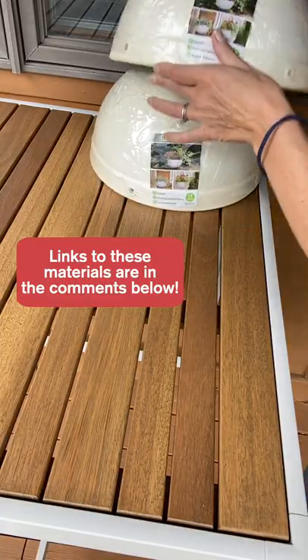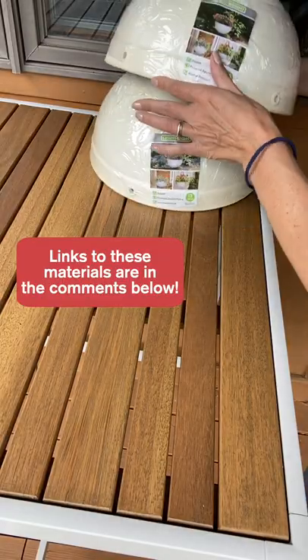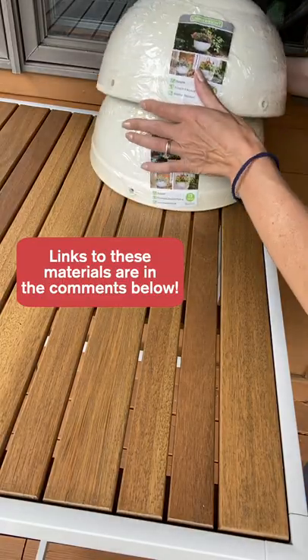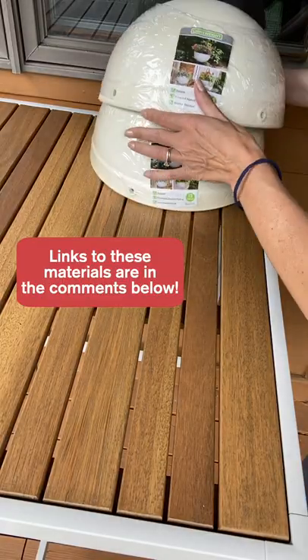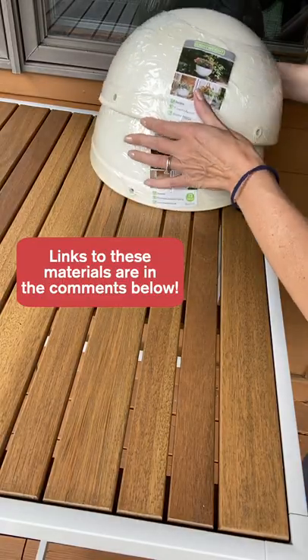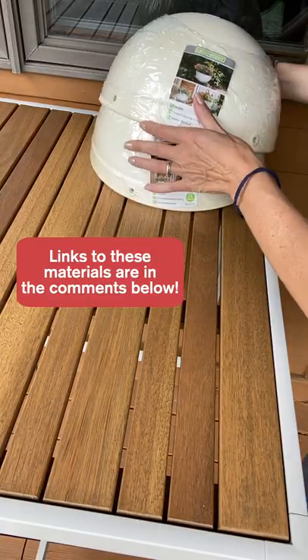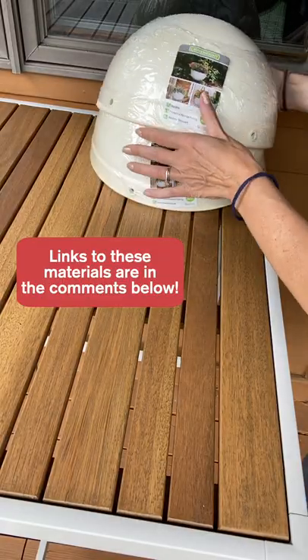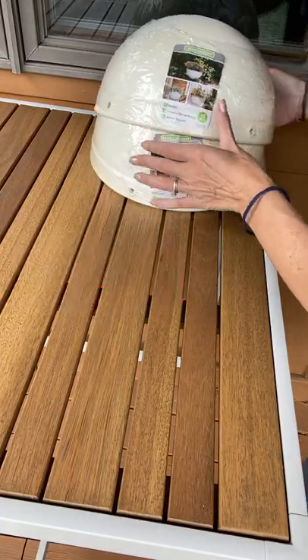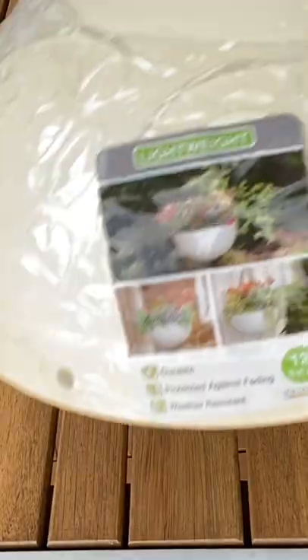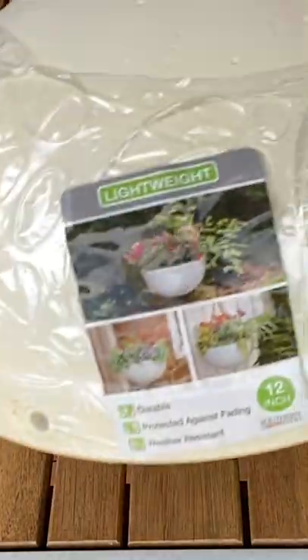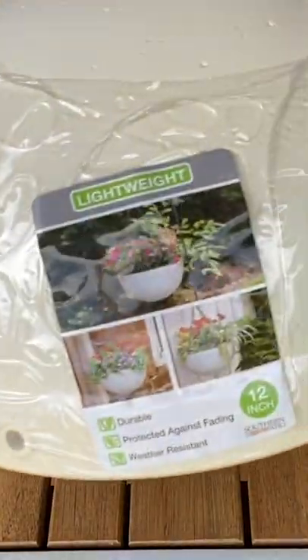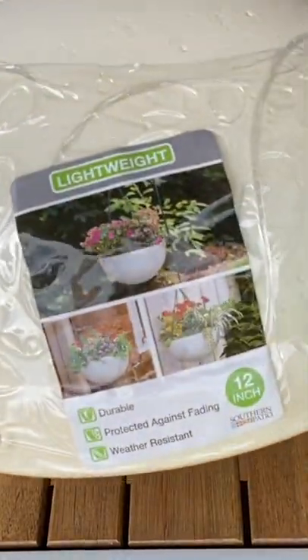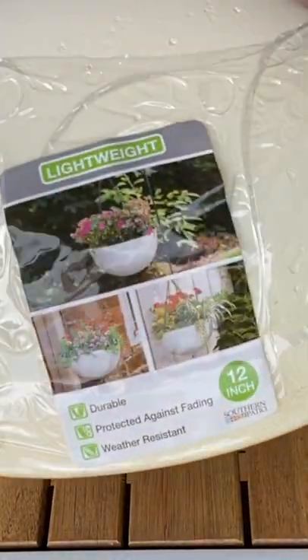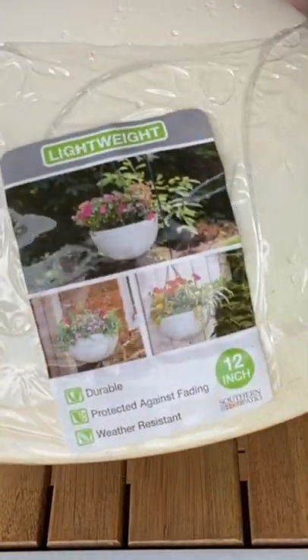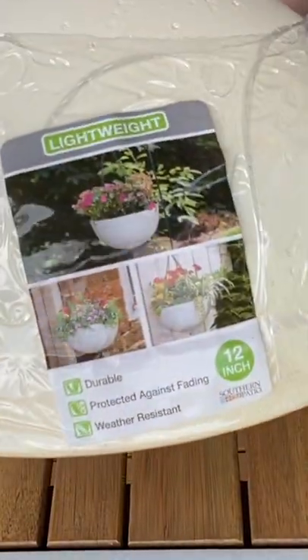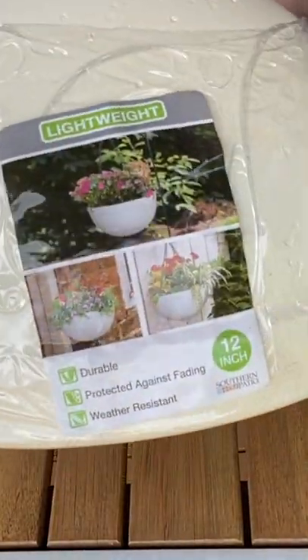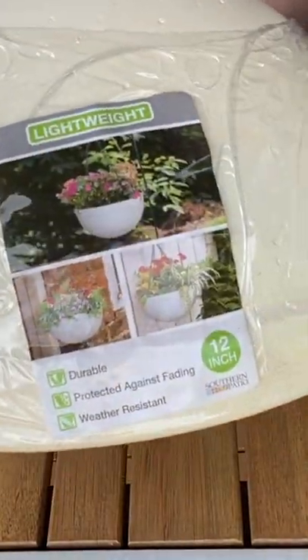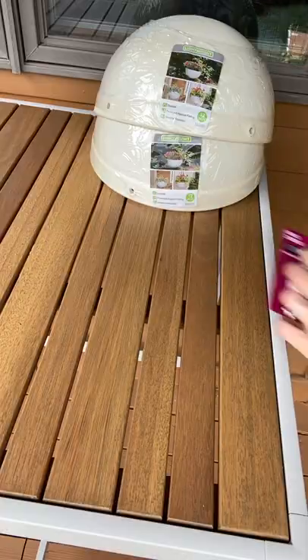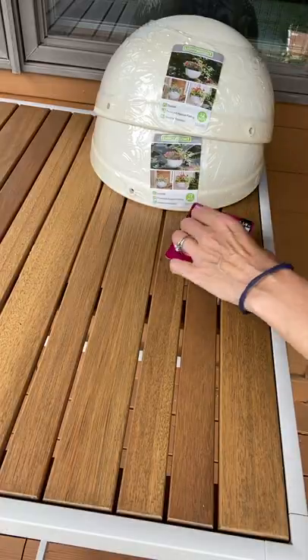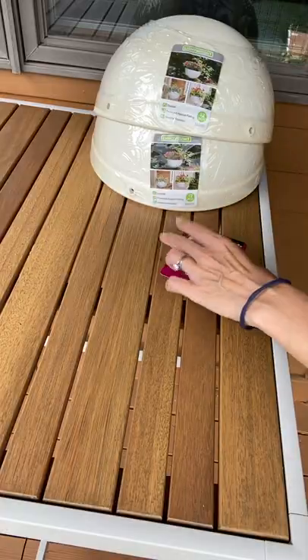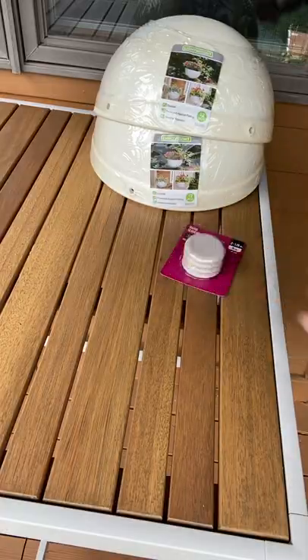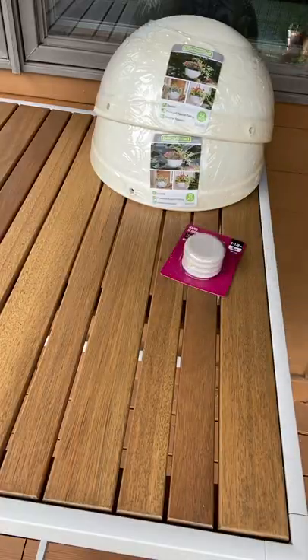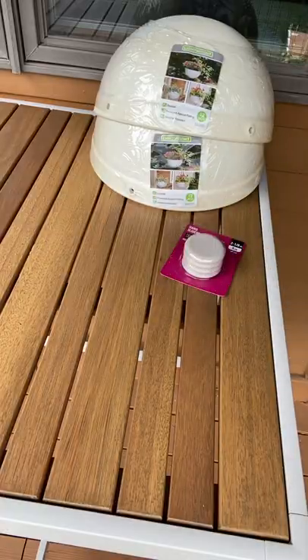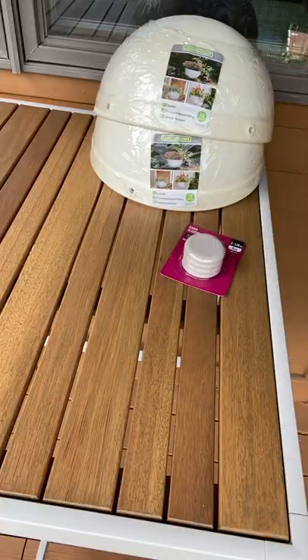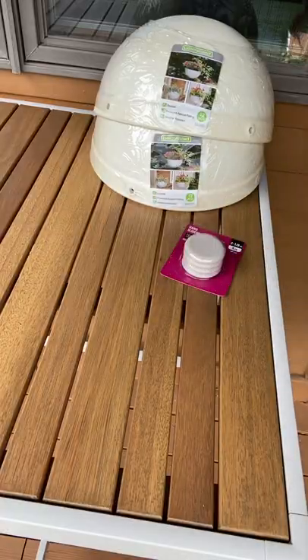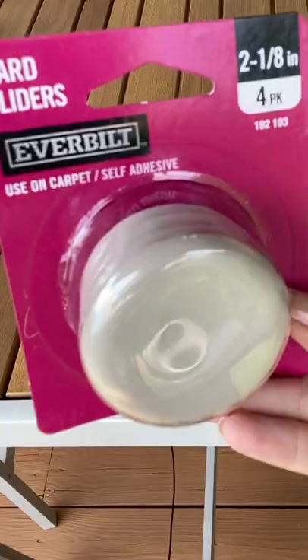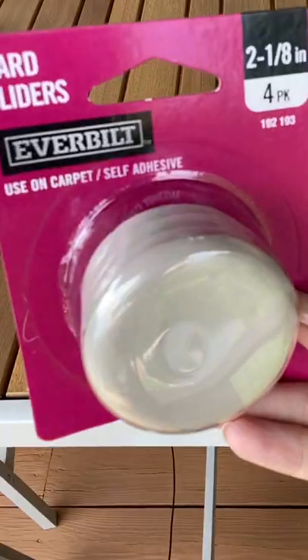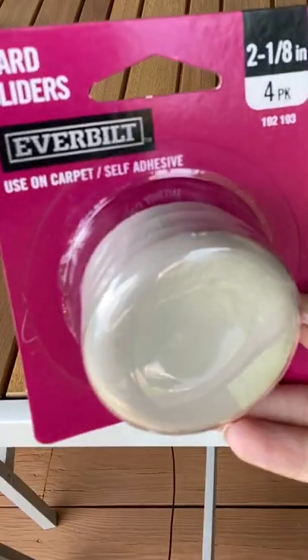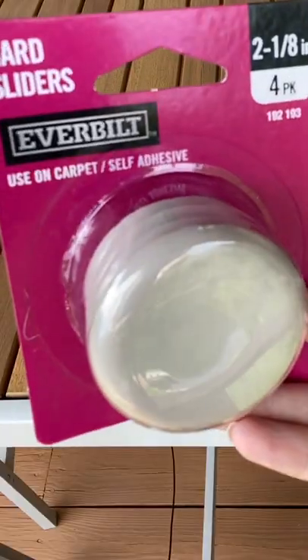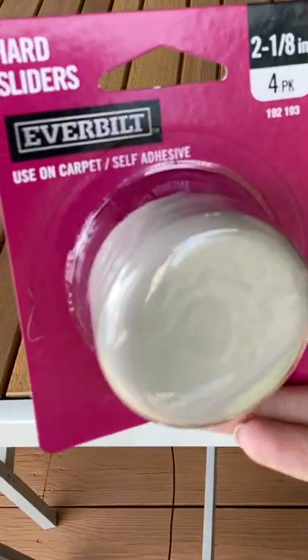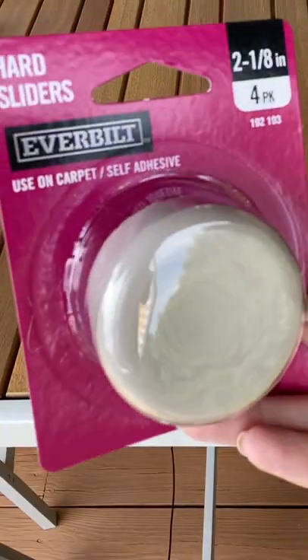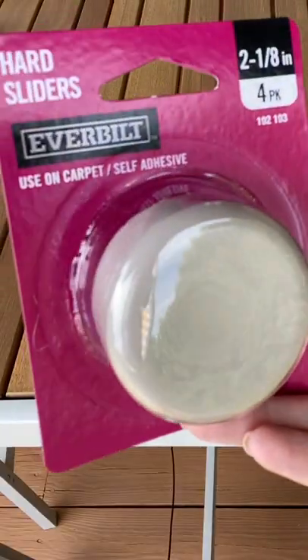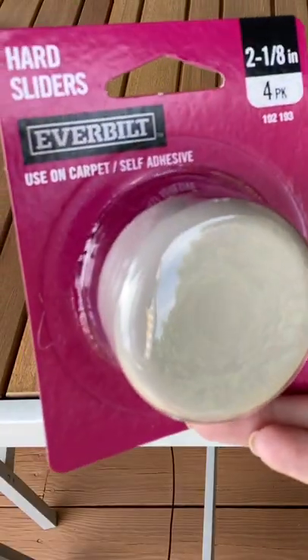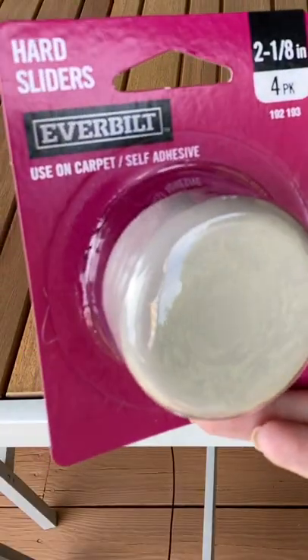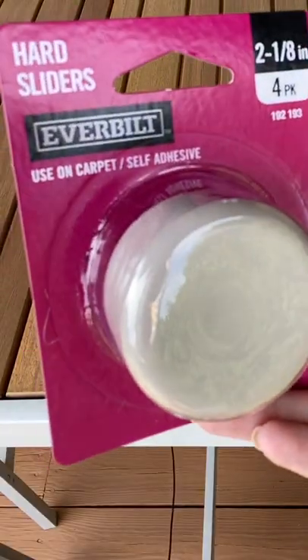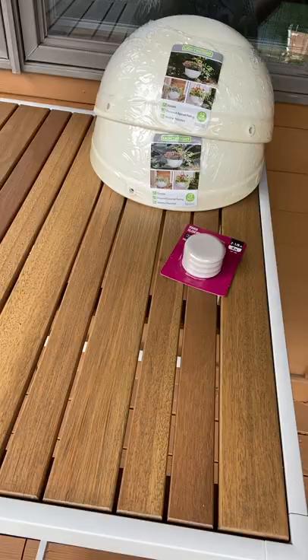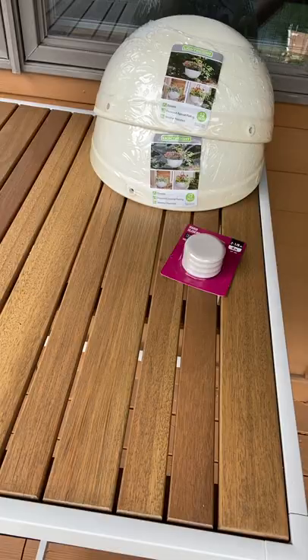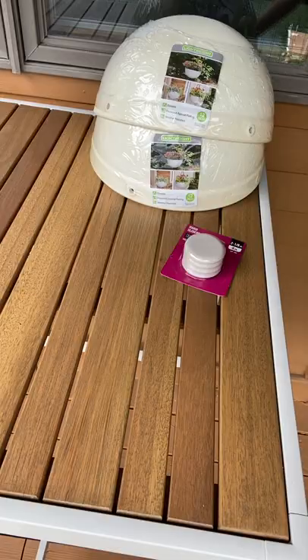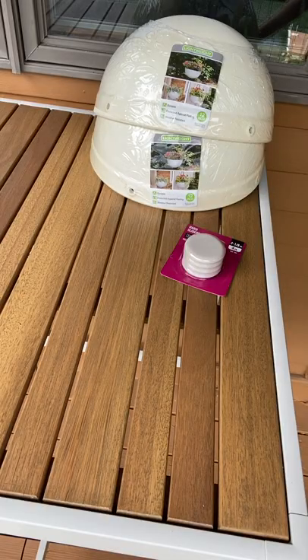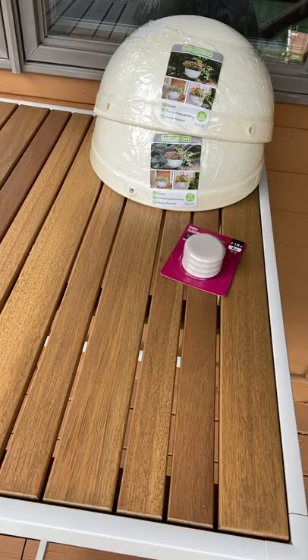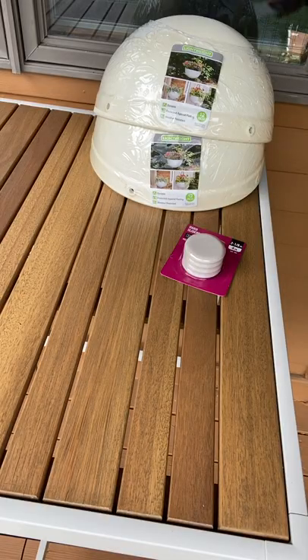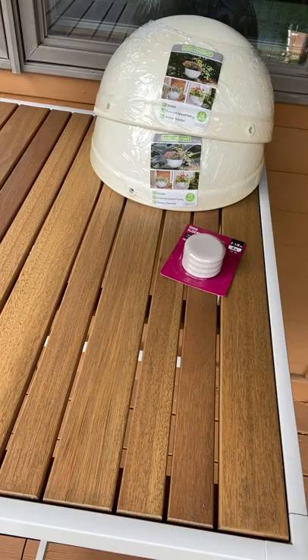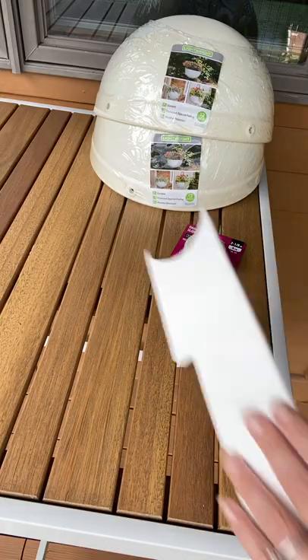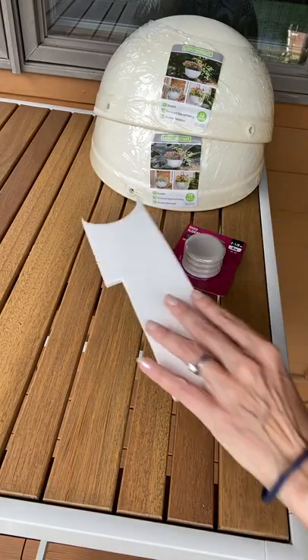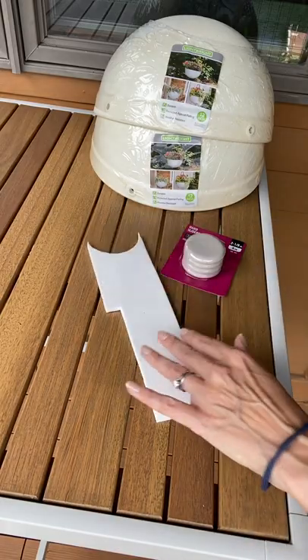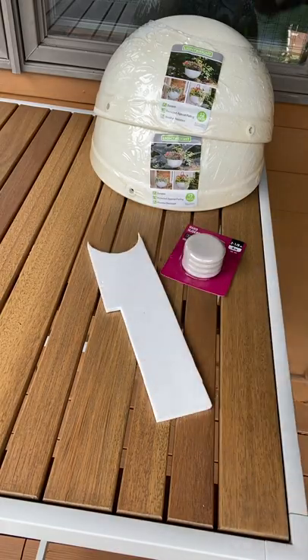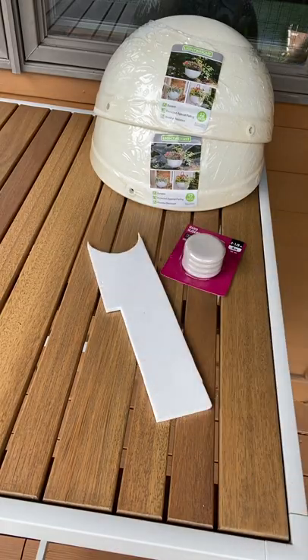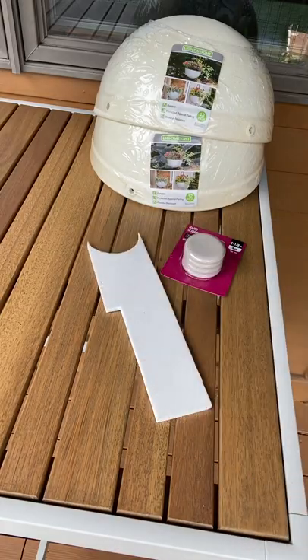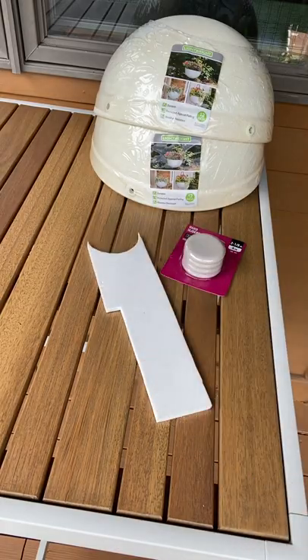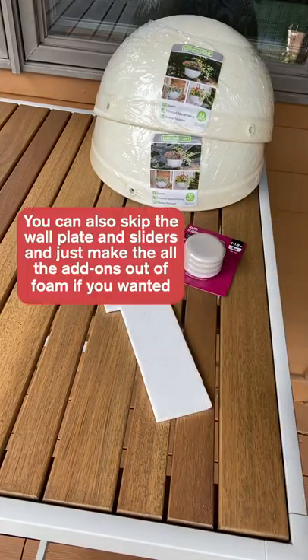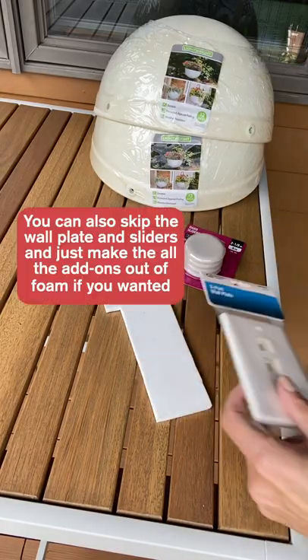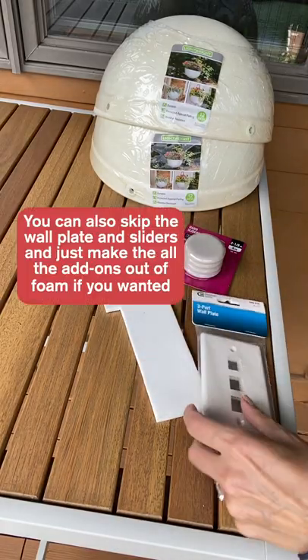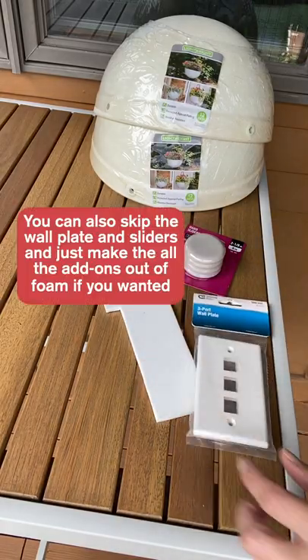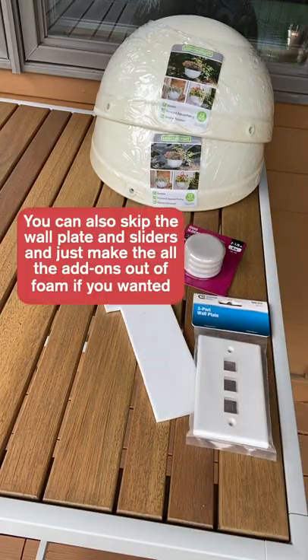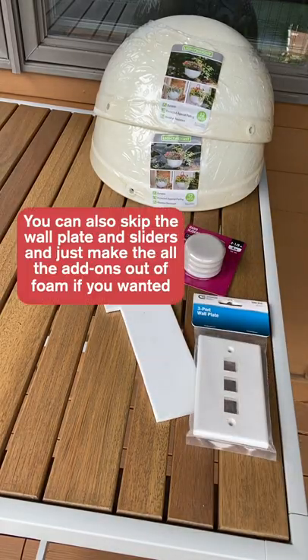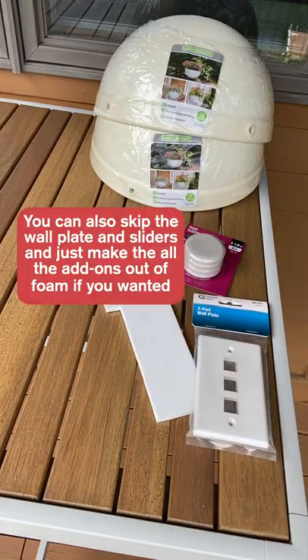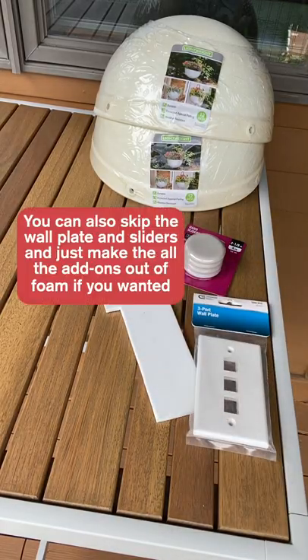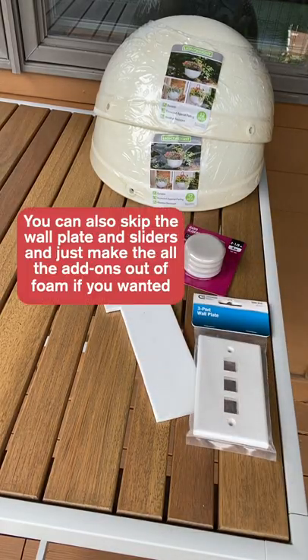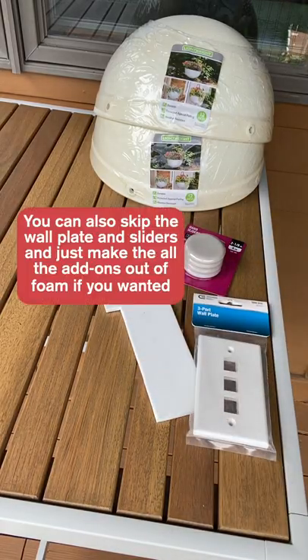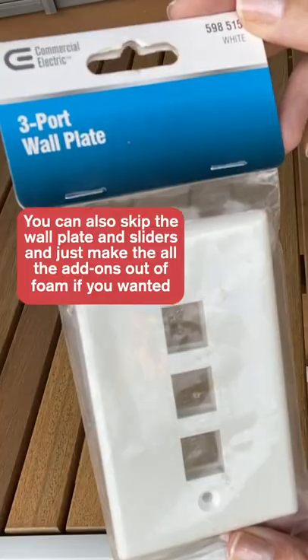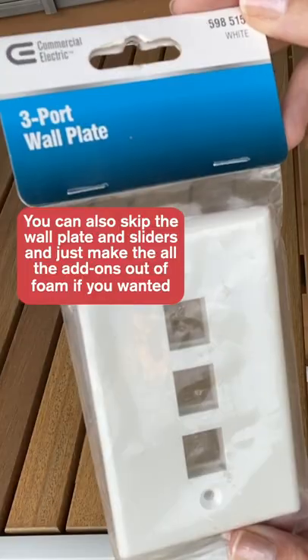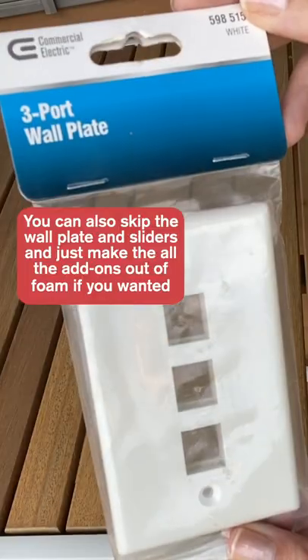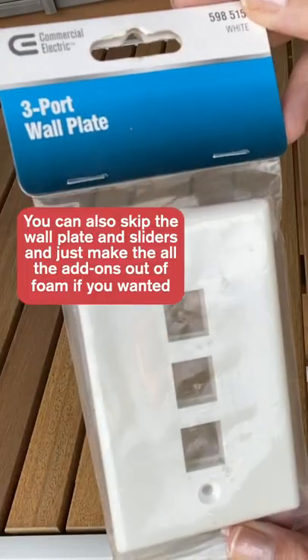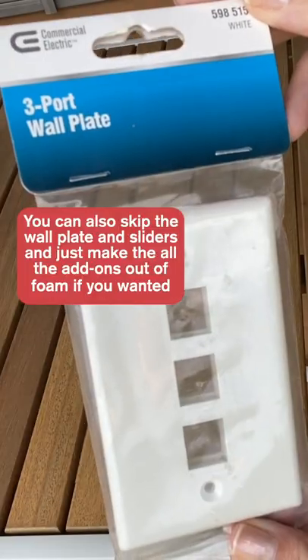Two resin hanging flower pots, a pack of two and a quarter inch chair sliders, some craft foam, and a three port telephone jack wall plate.